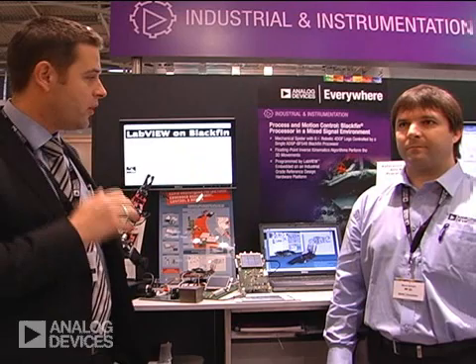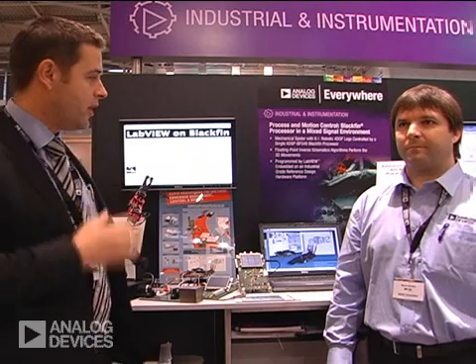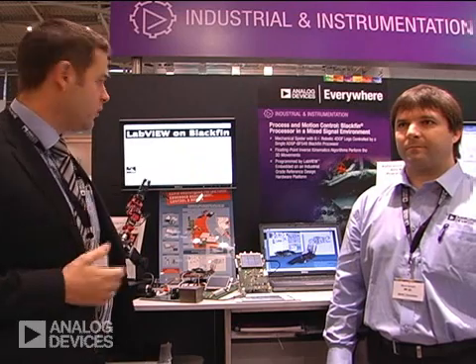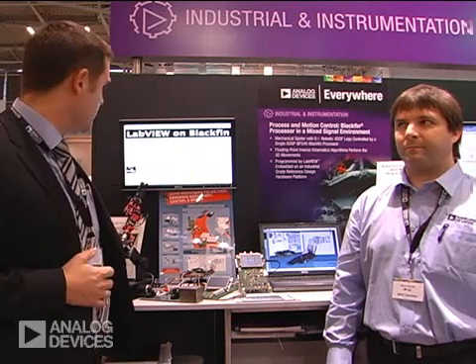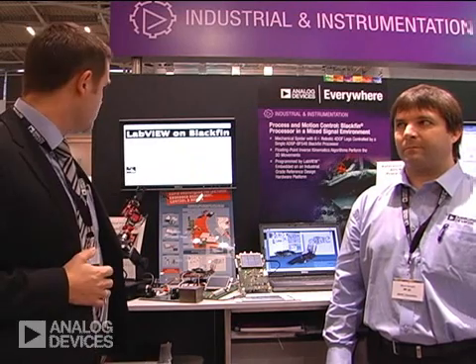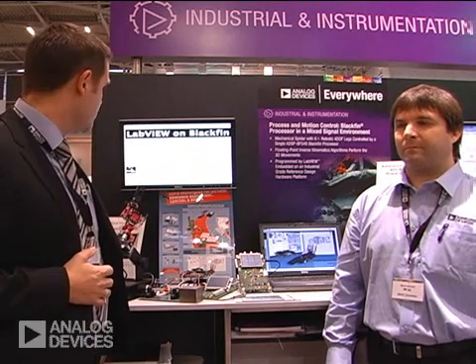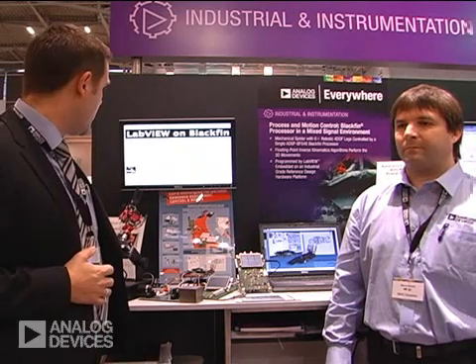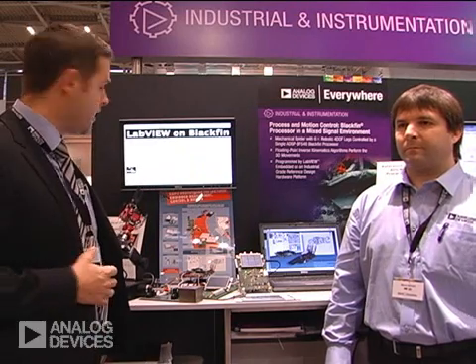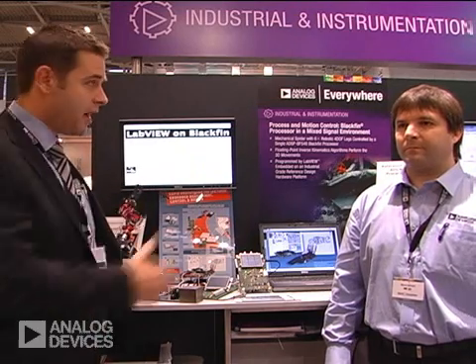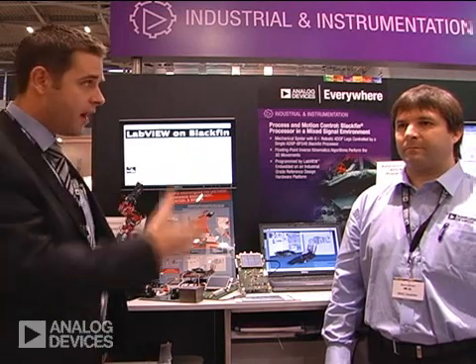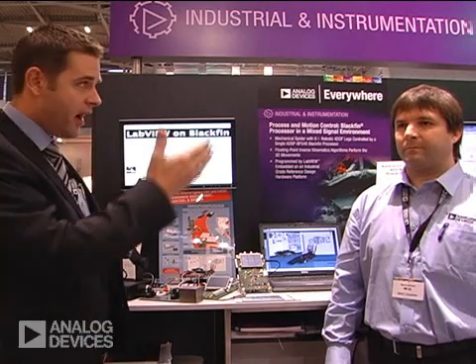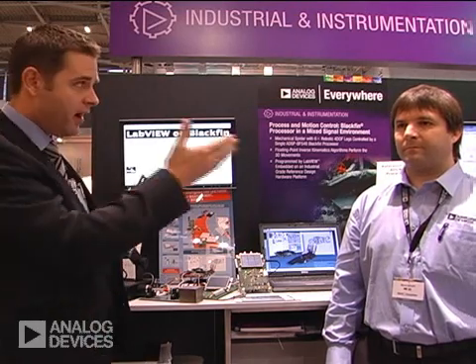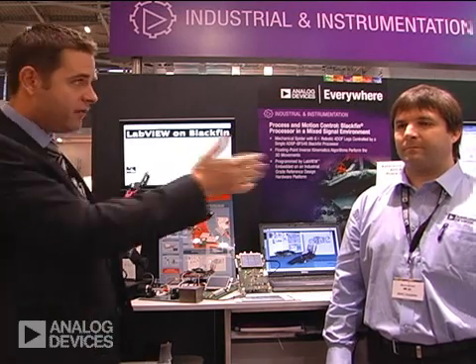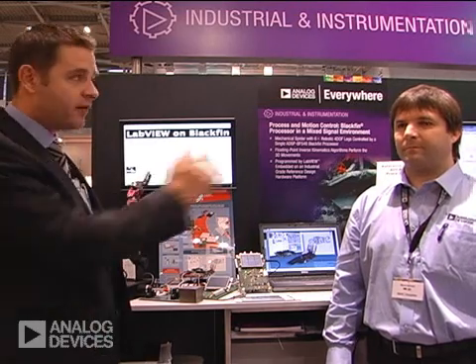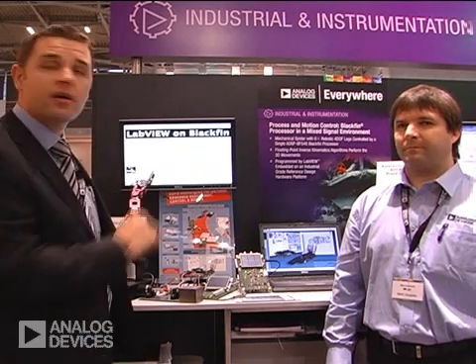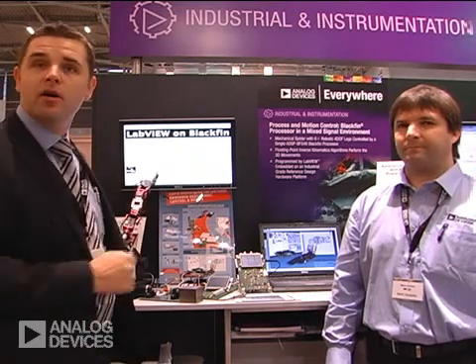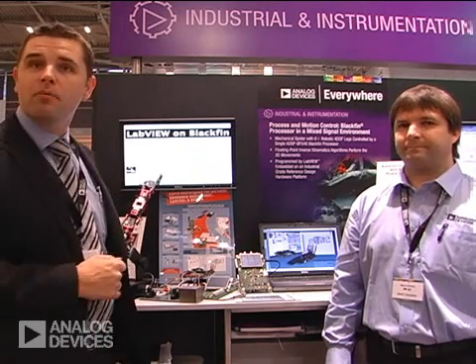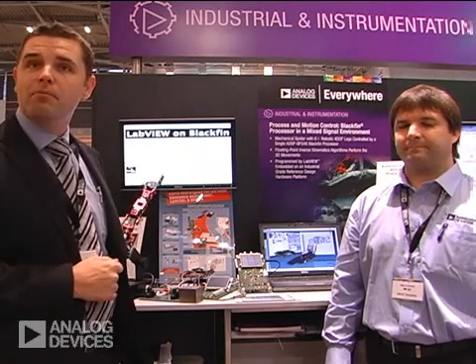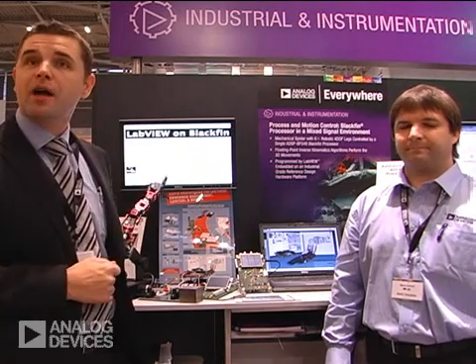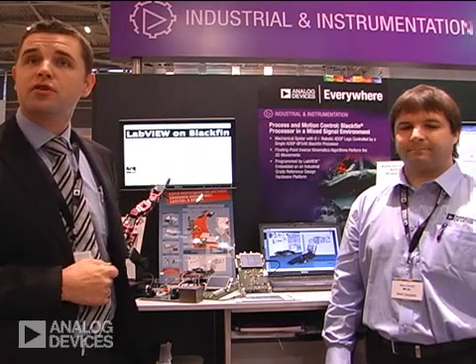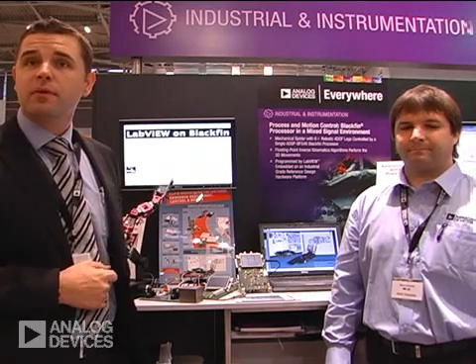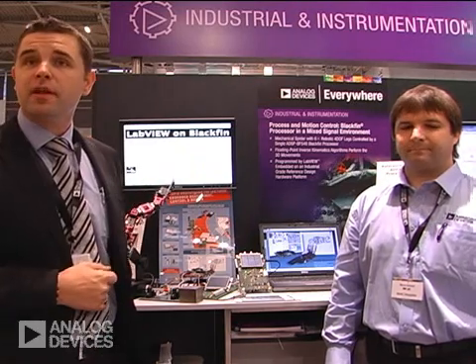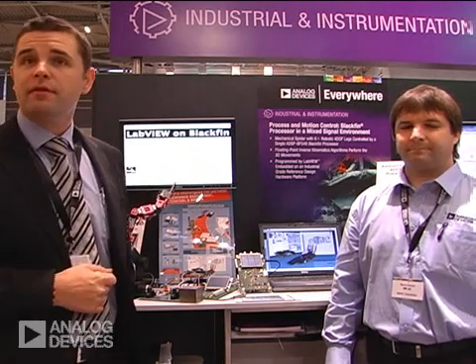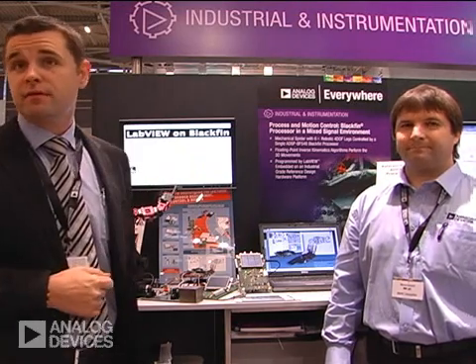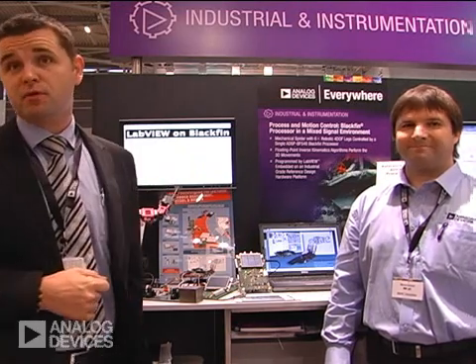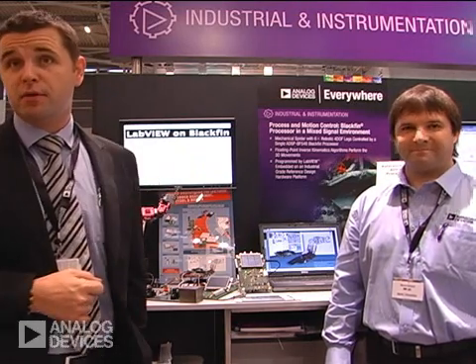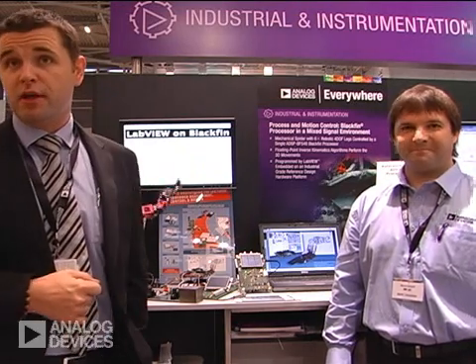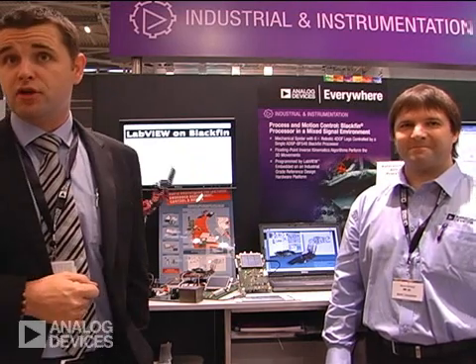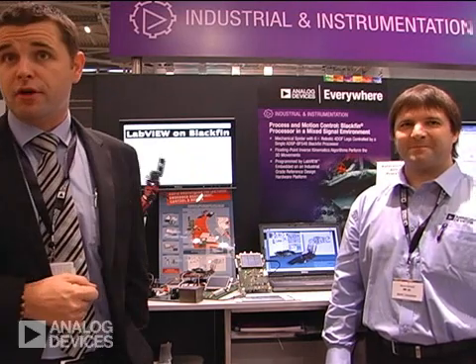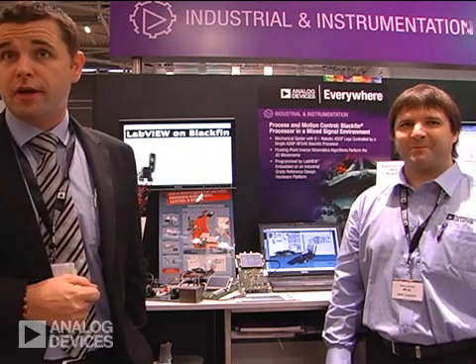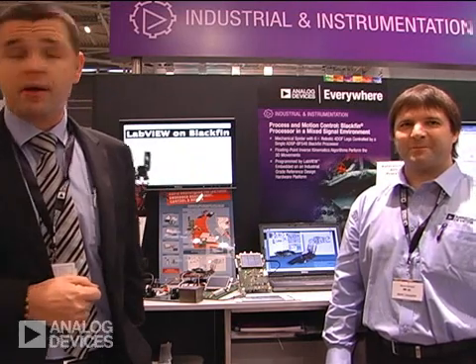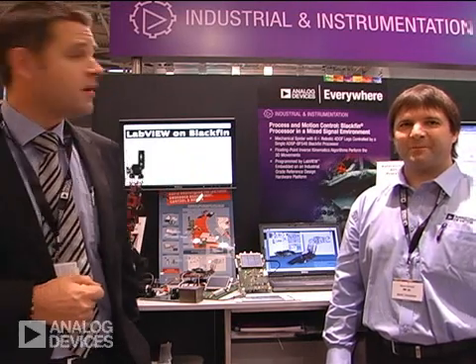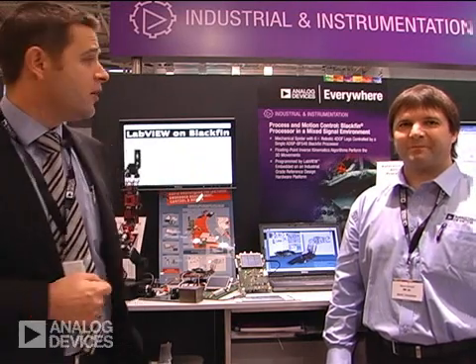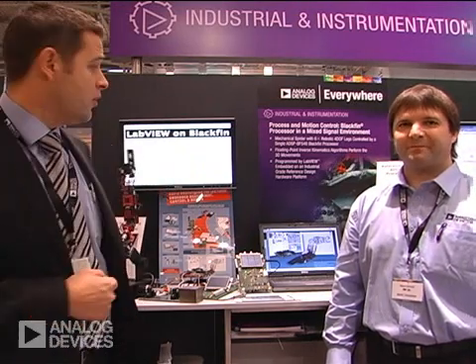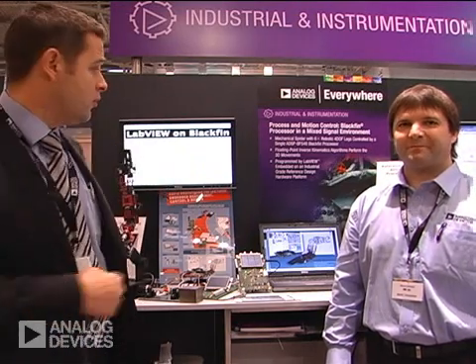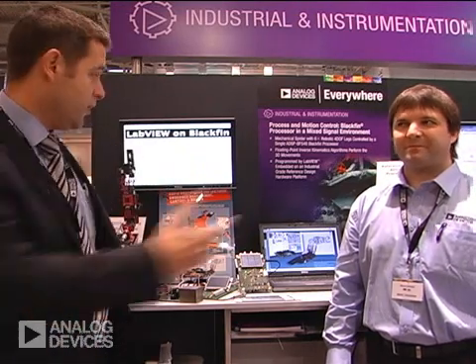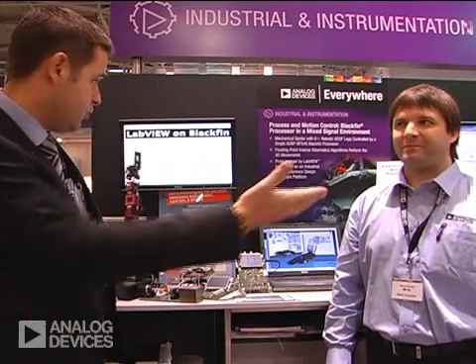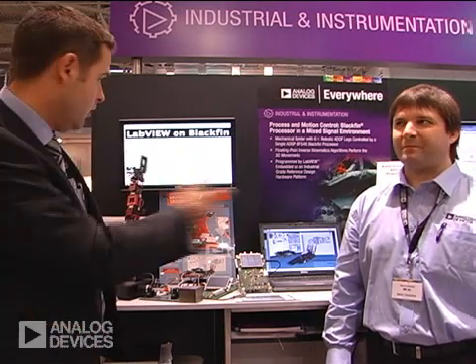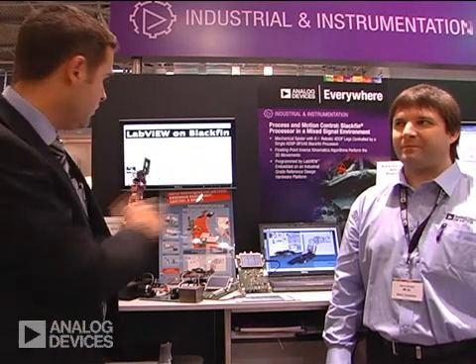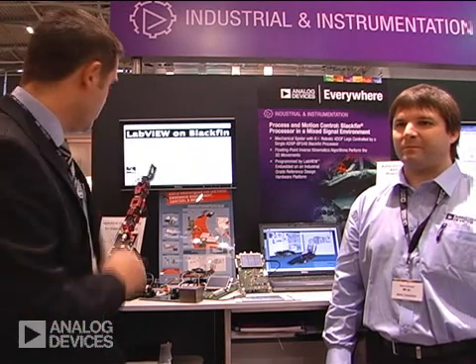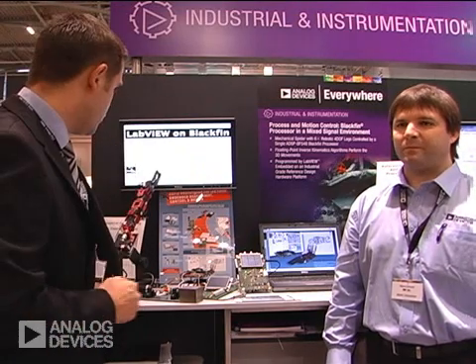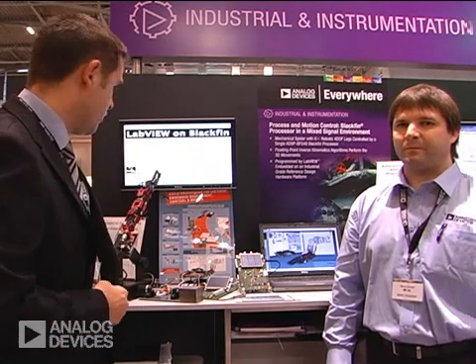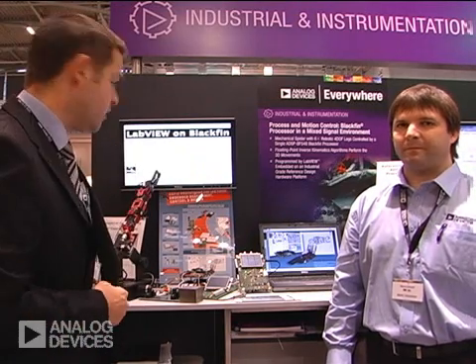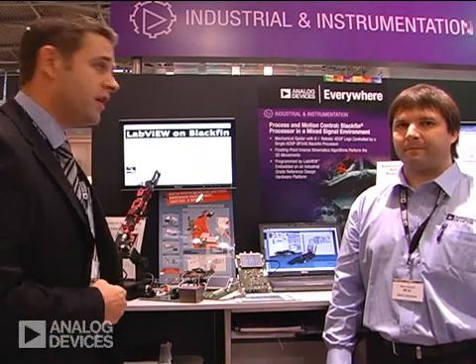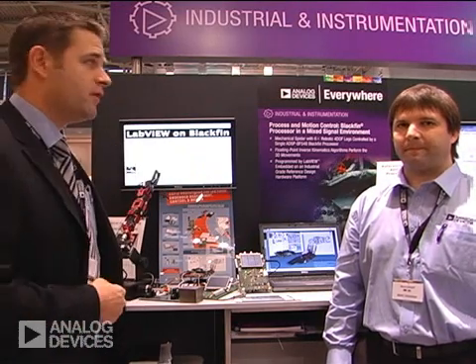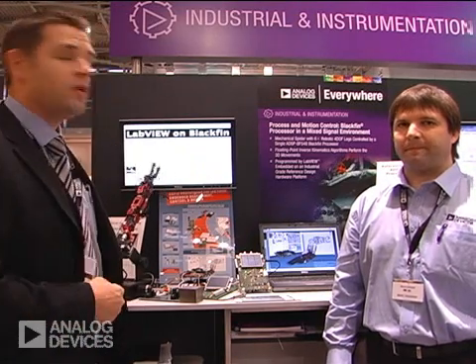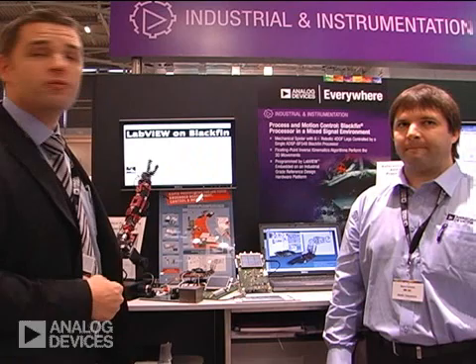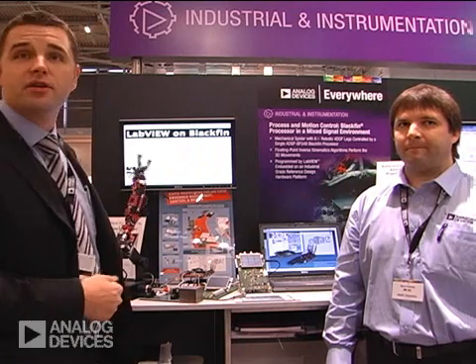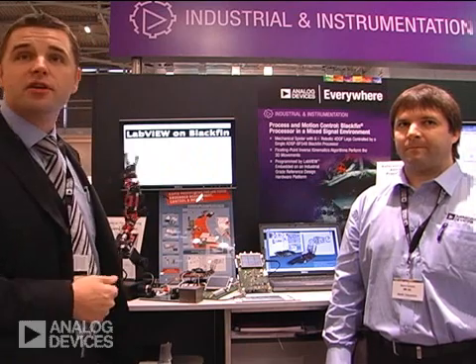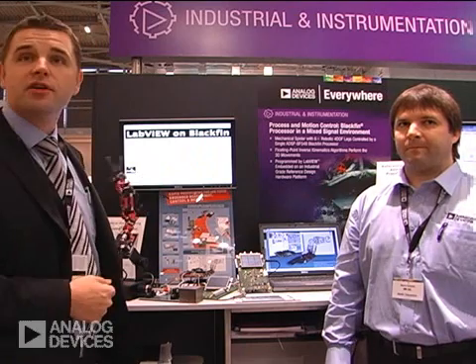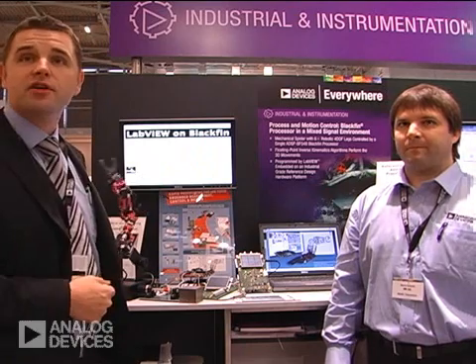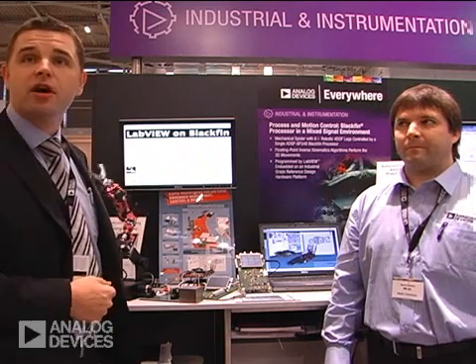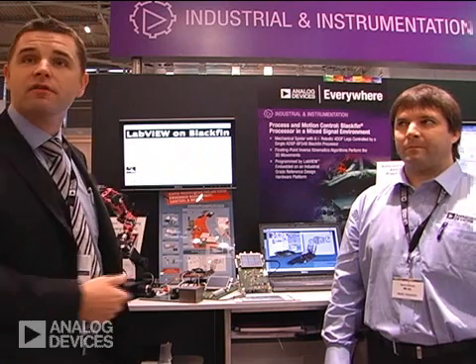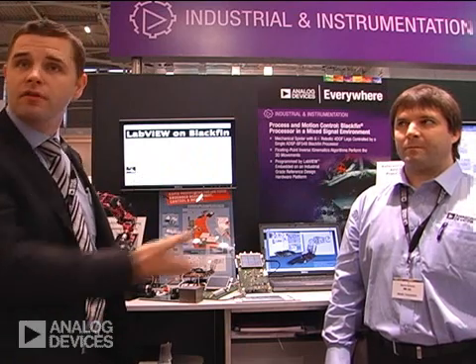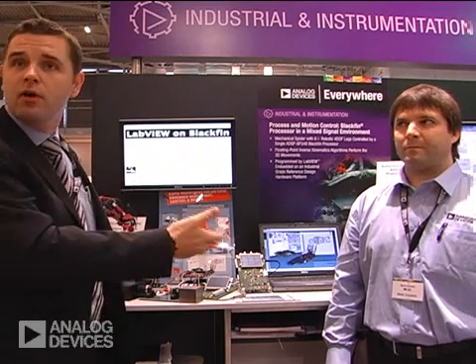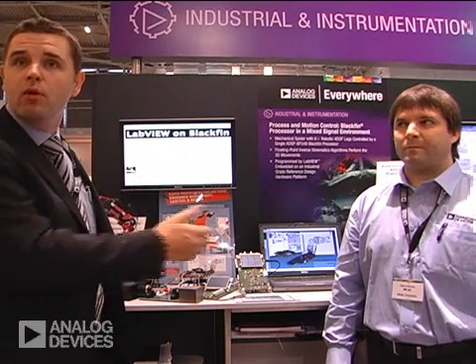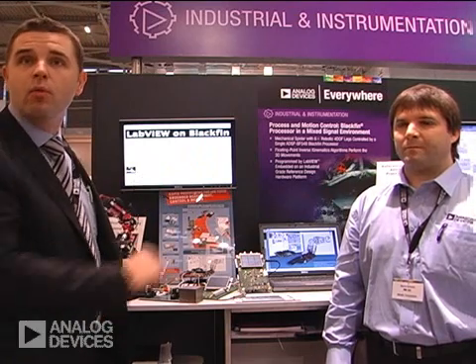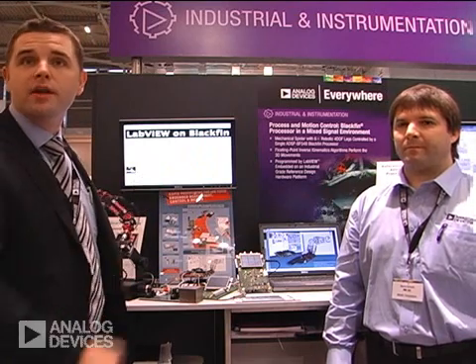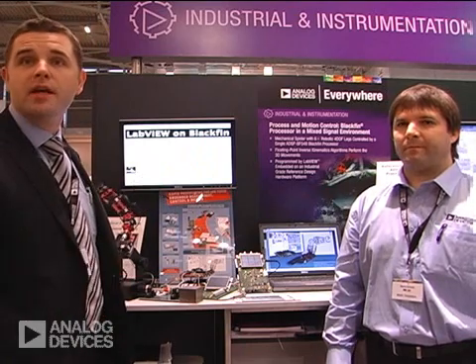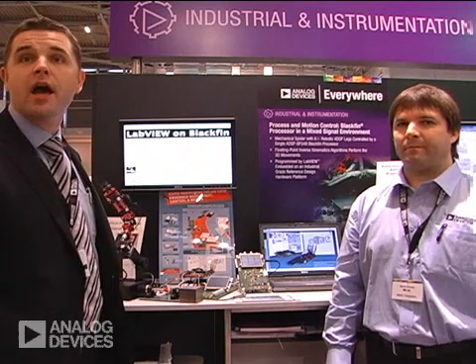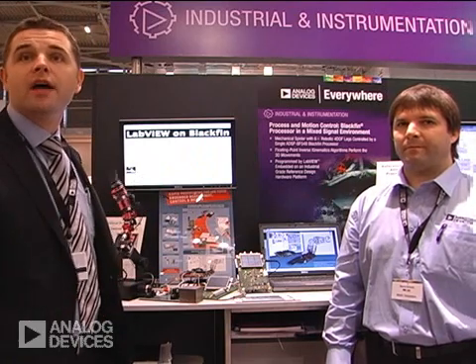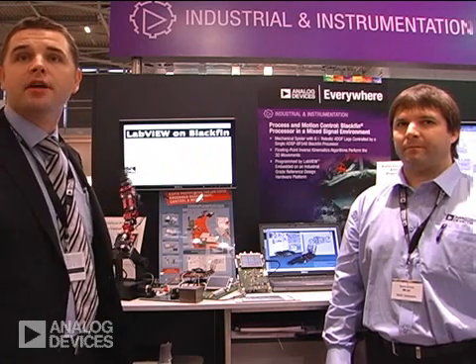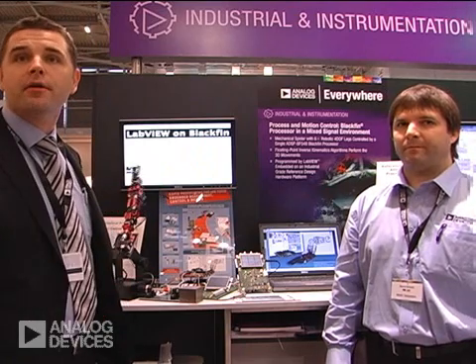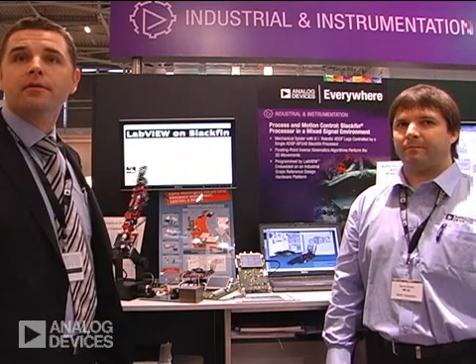So here with me today I have Marco Schmidt from Schmidt Engineering, who will shortly give you a presentation of what he has here.